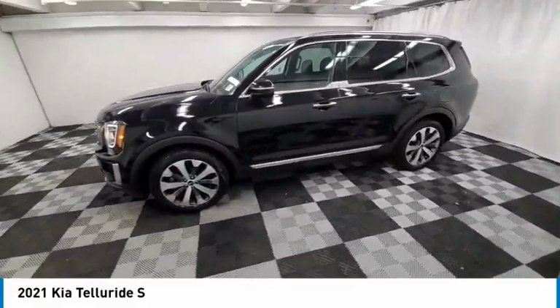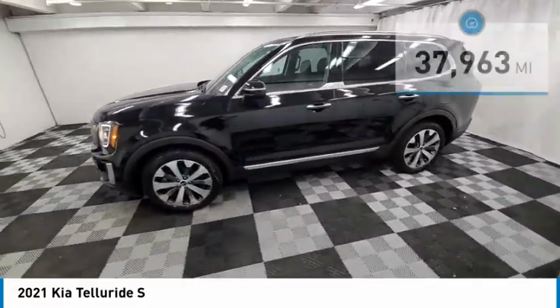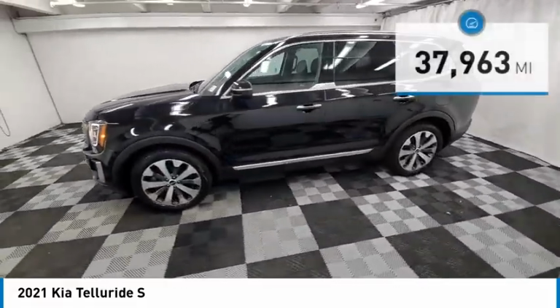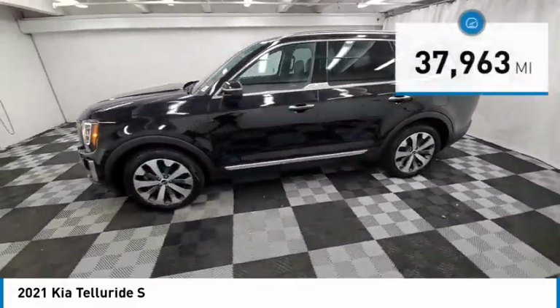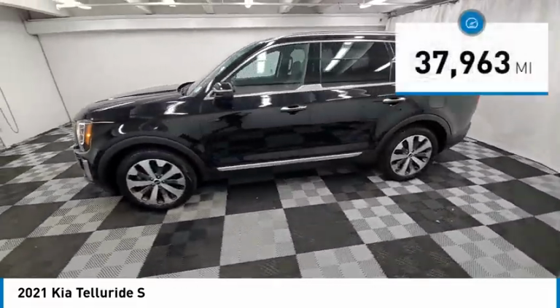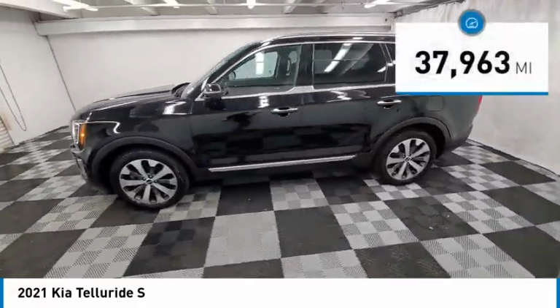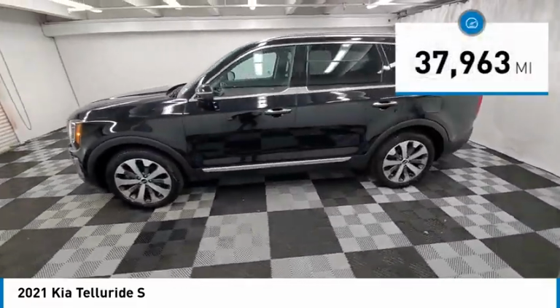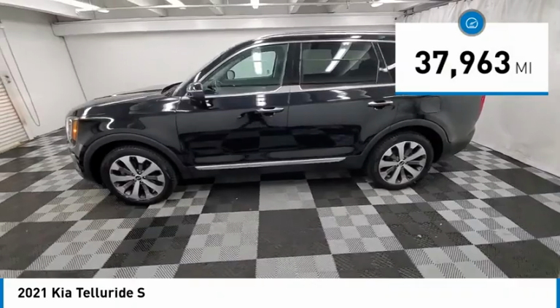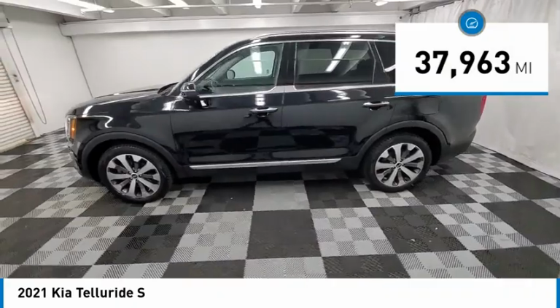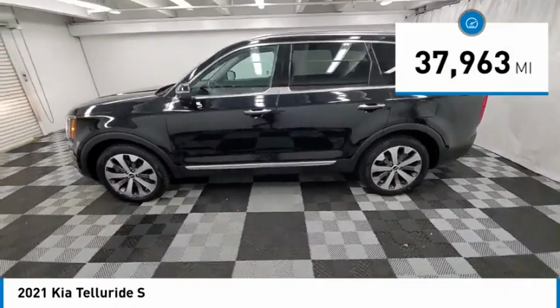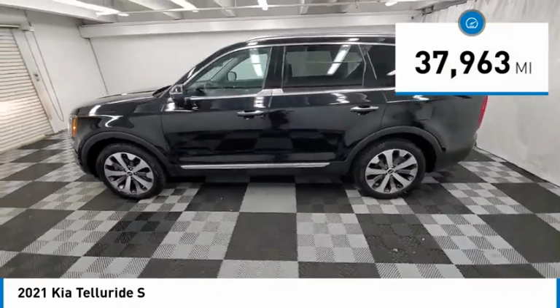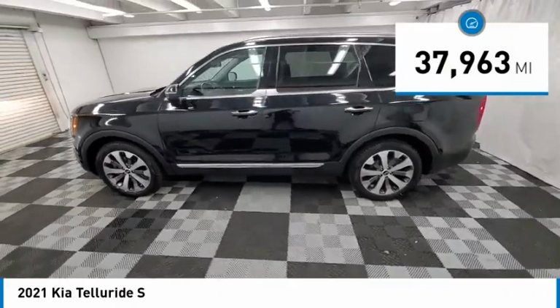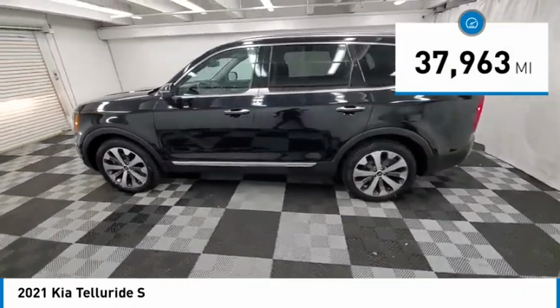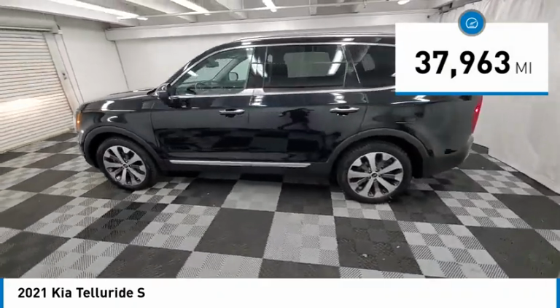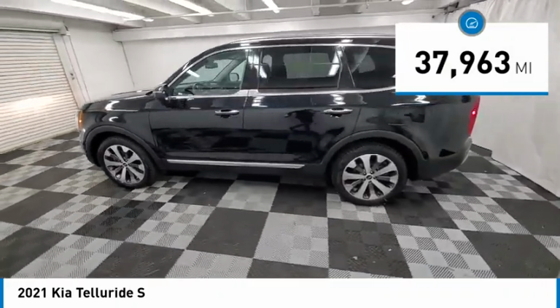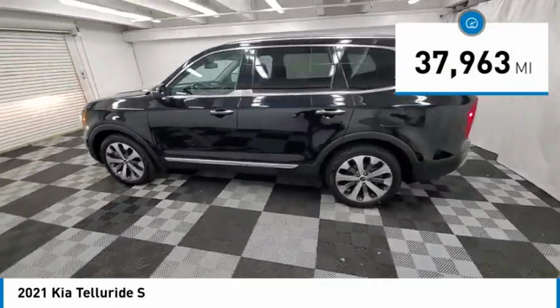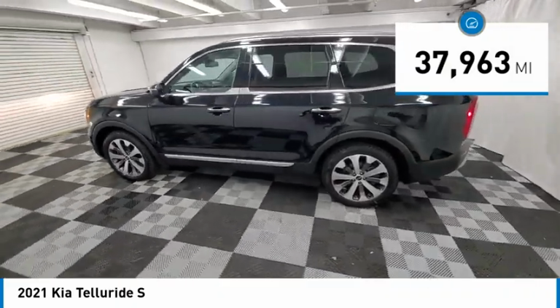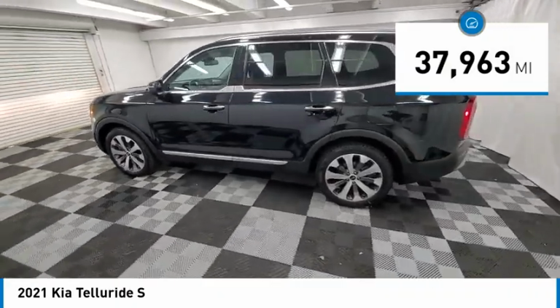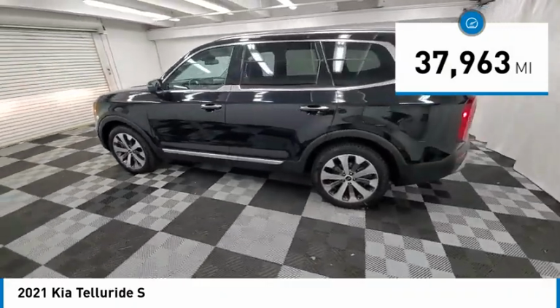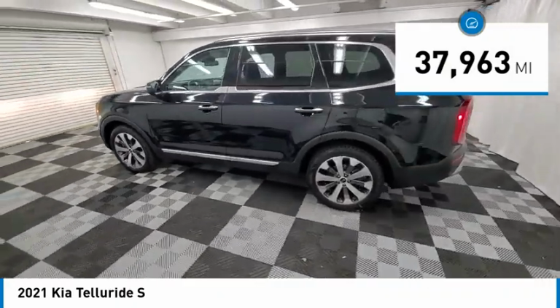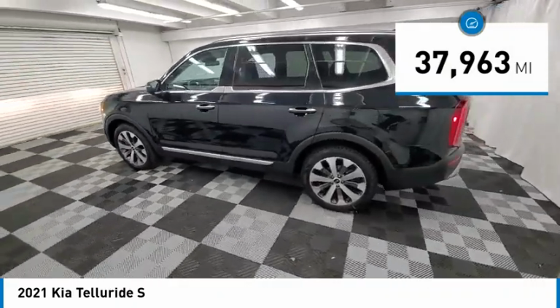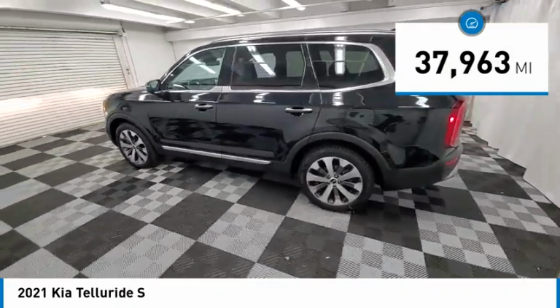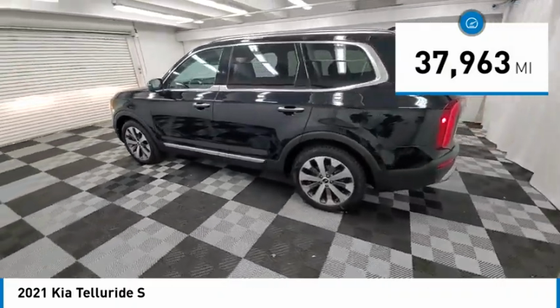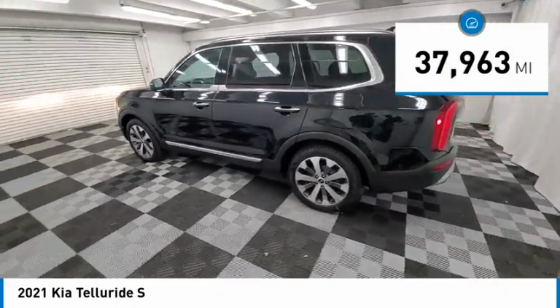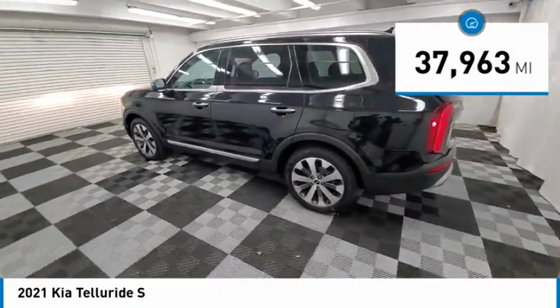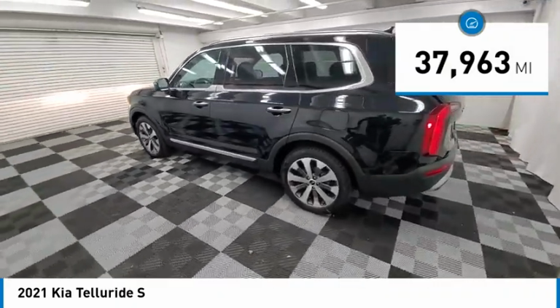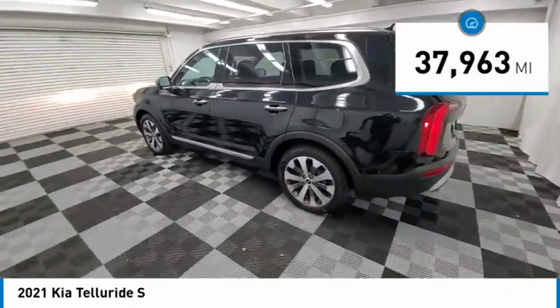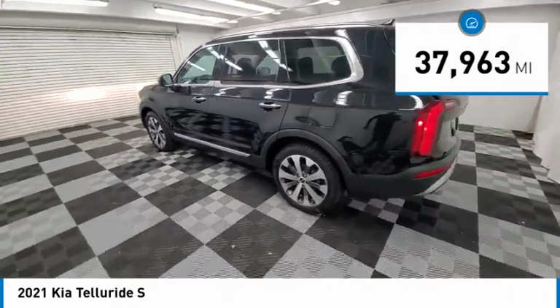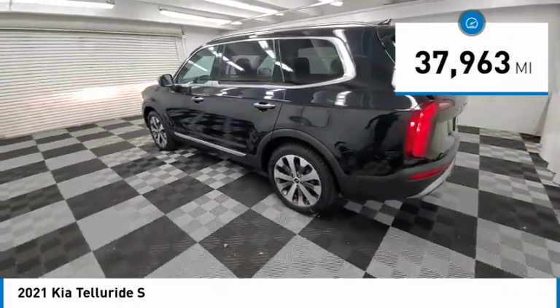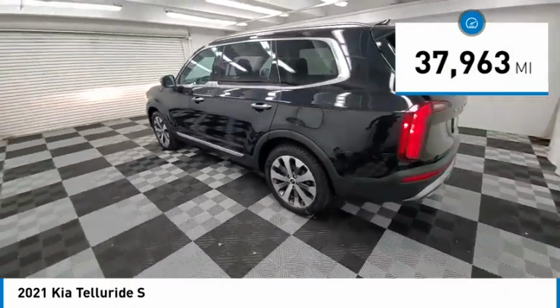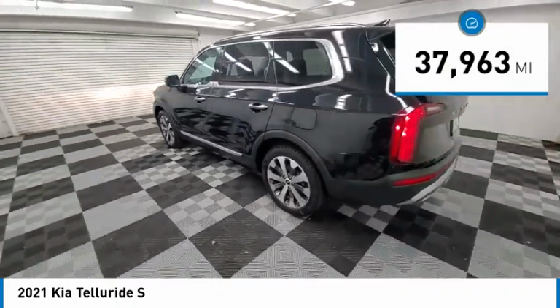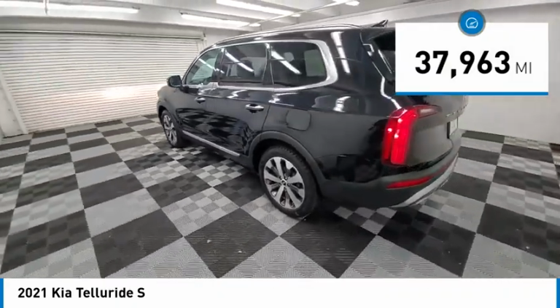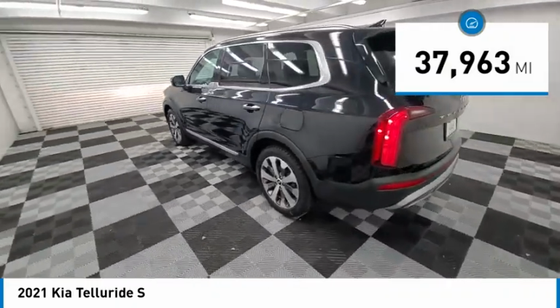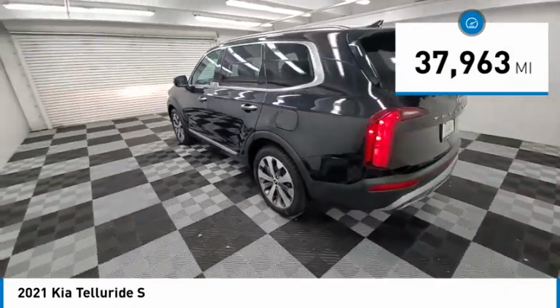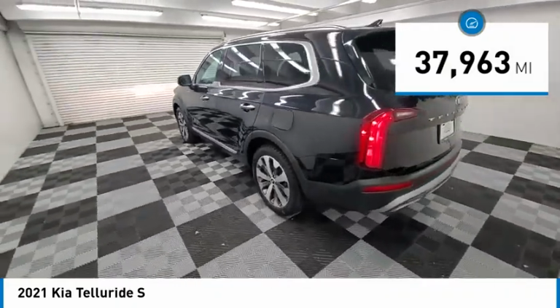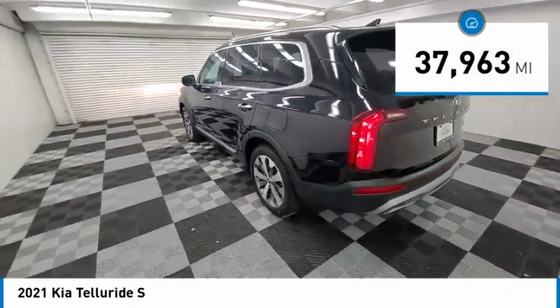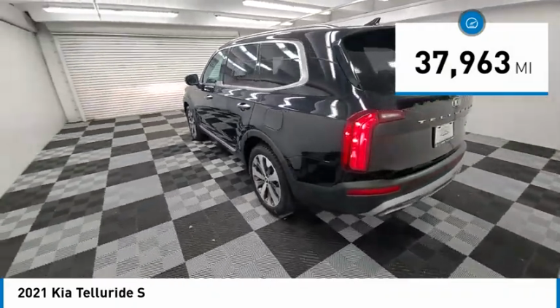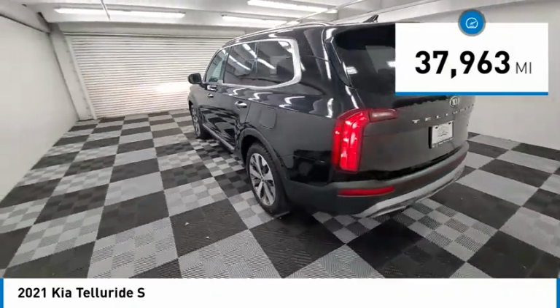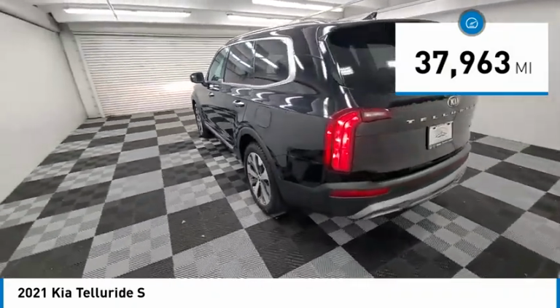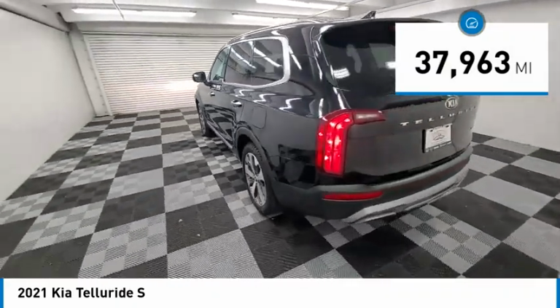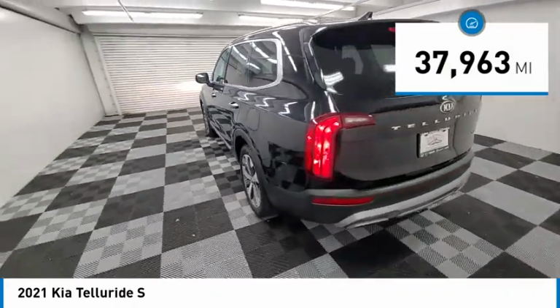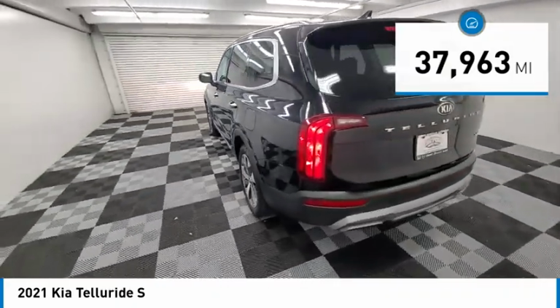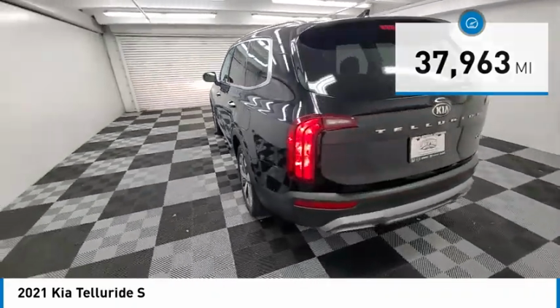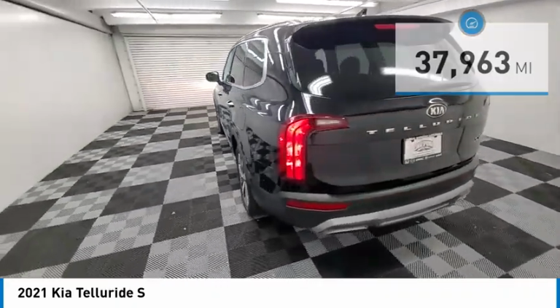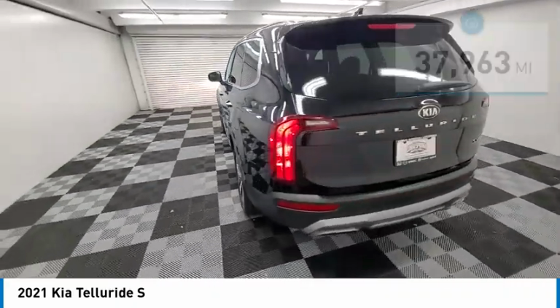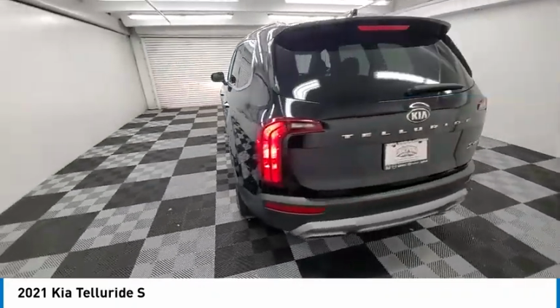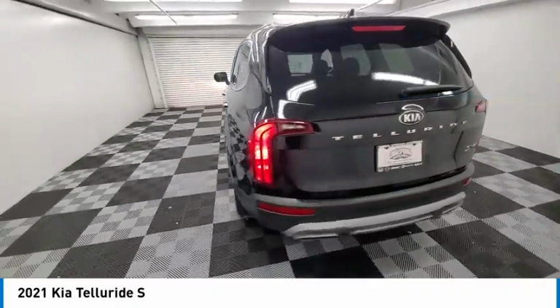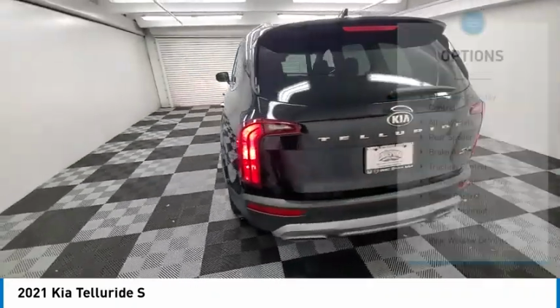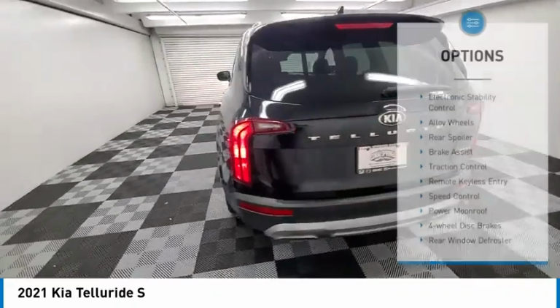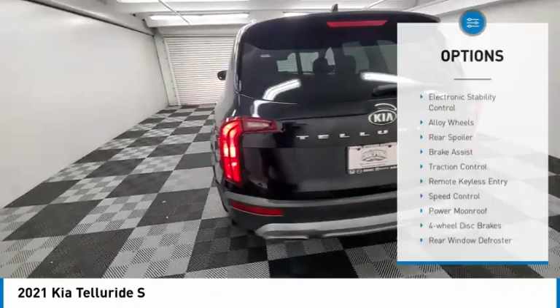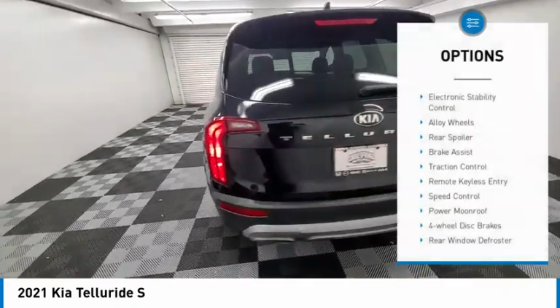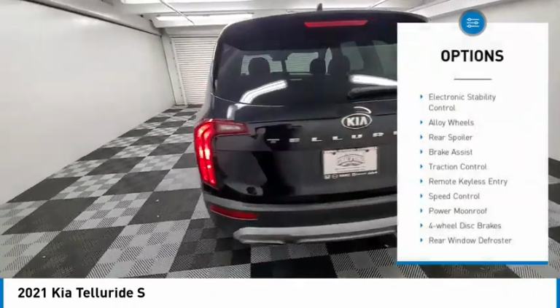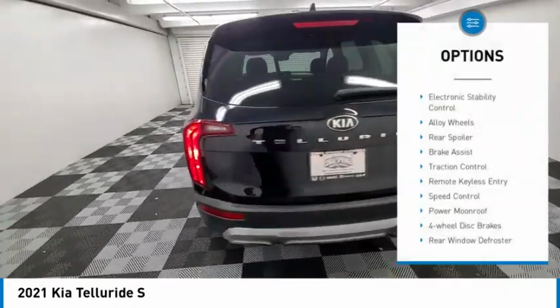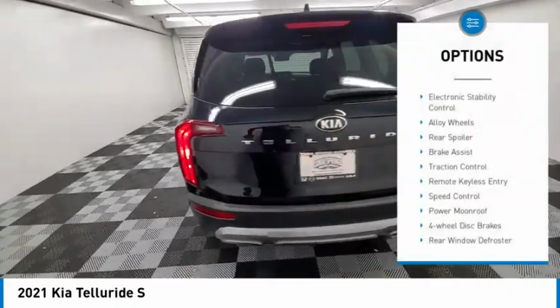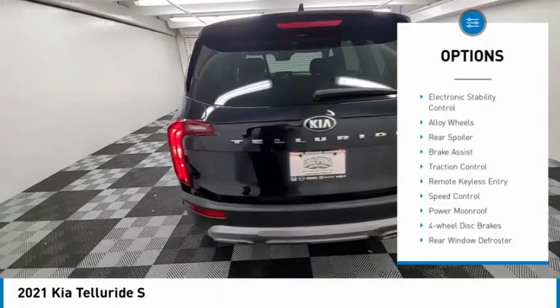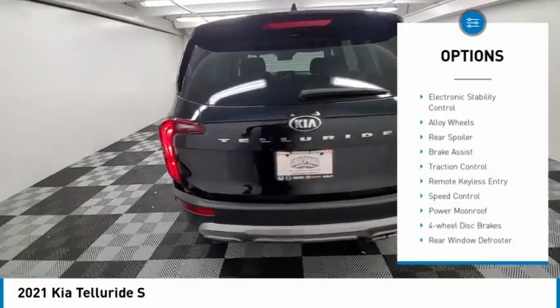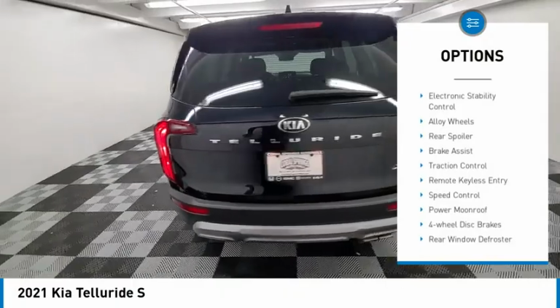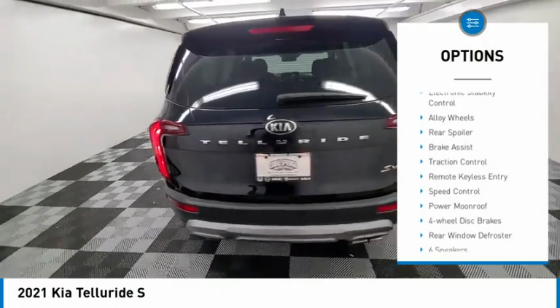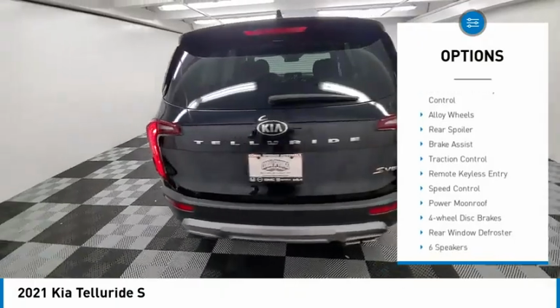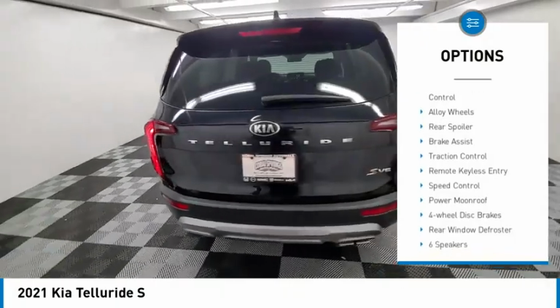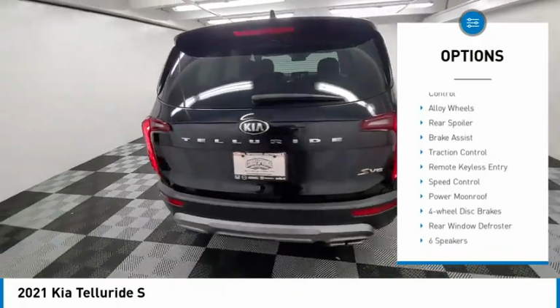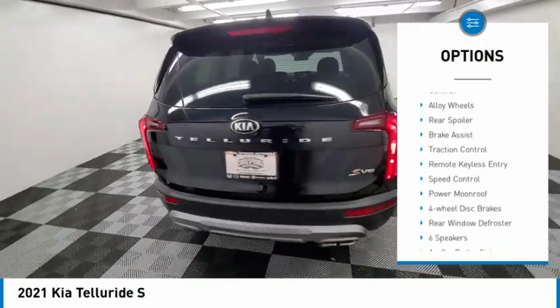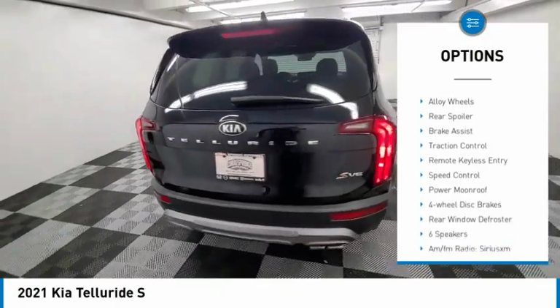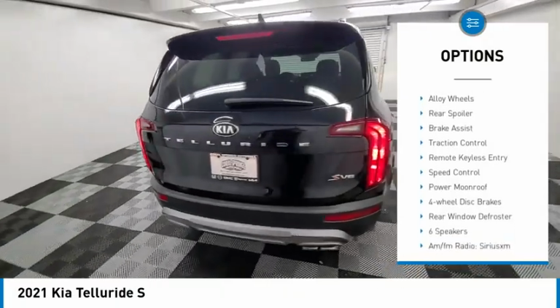This vehicle has less than 40,000 miles. Here are some of this vehicle's great options: electronic stability control,